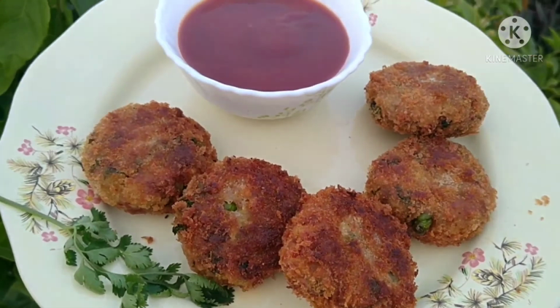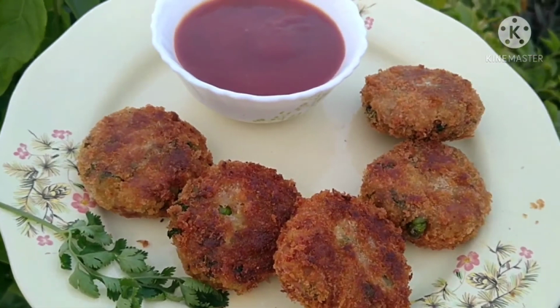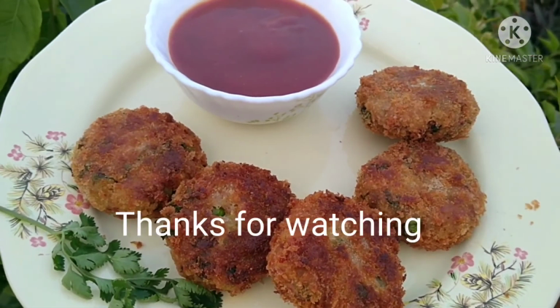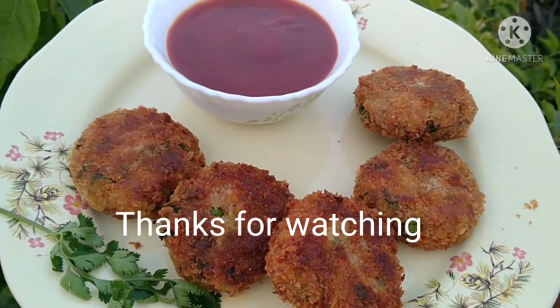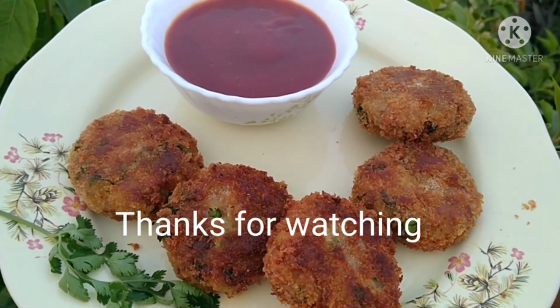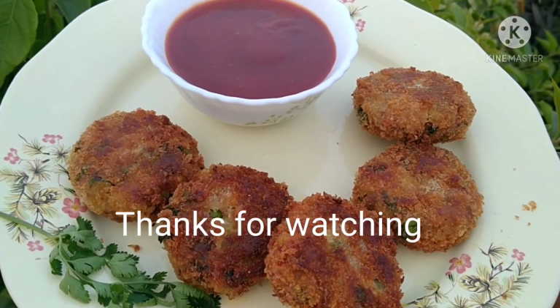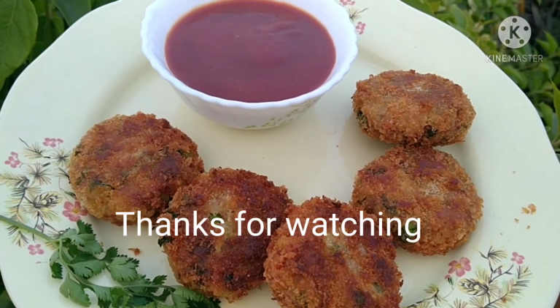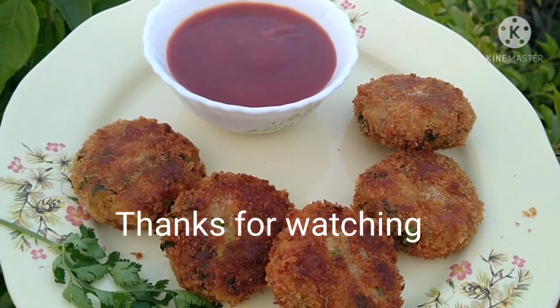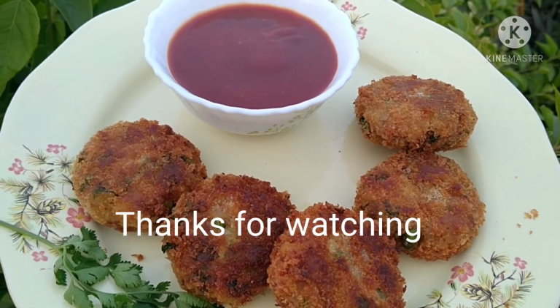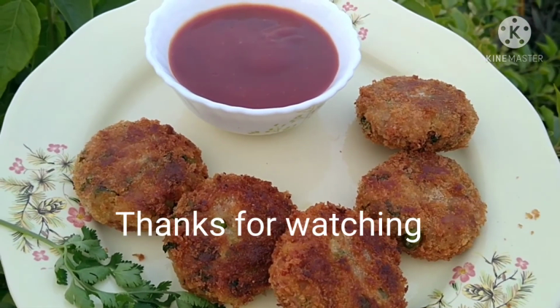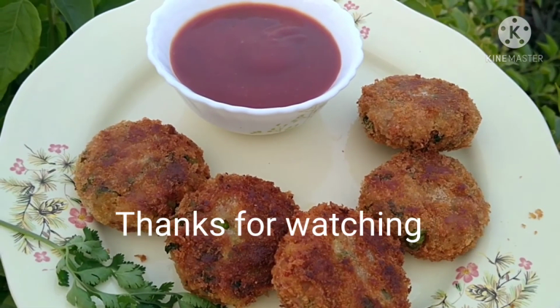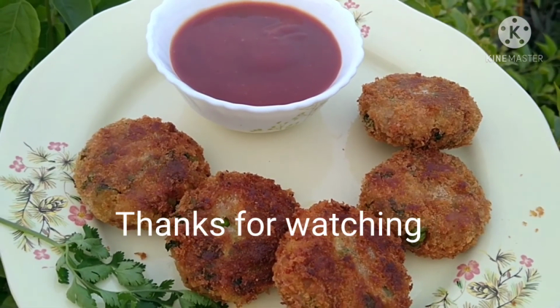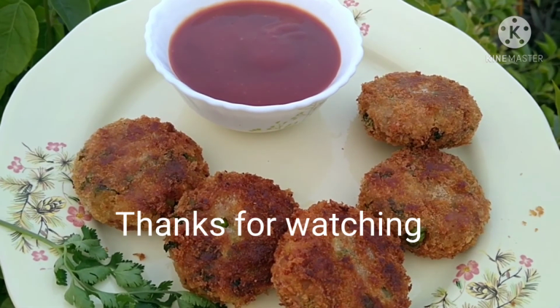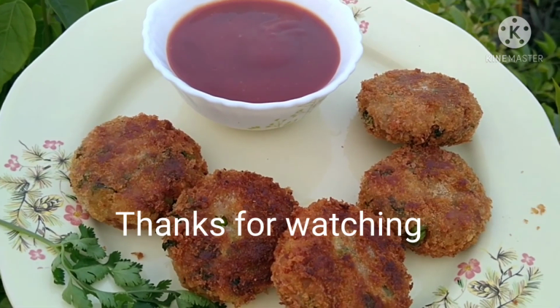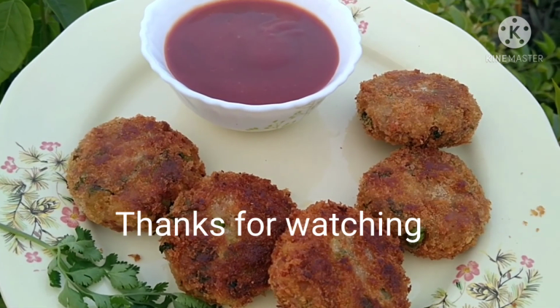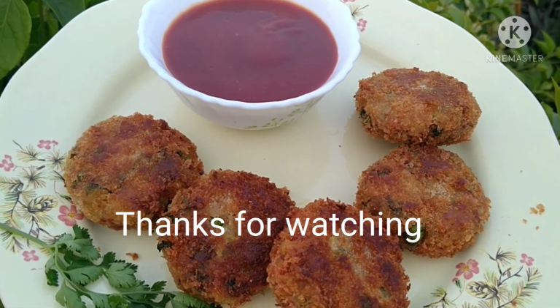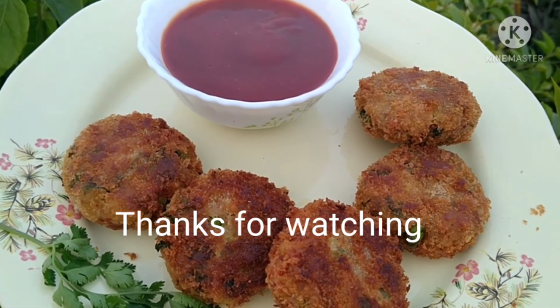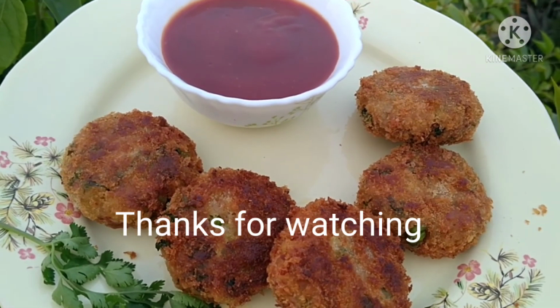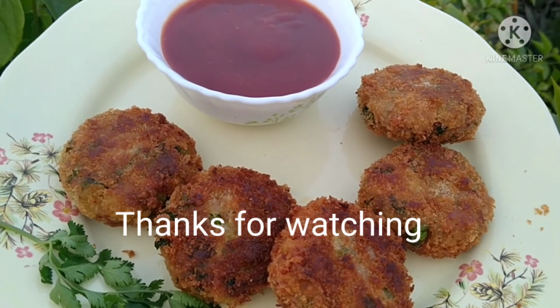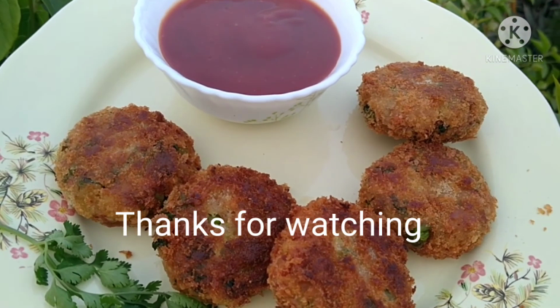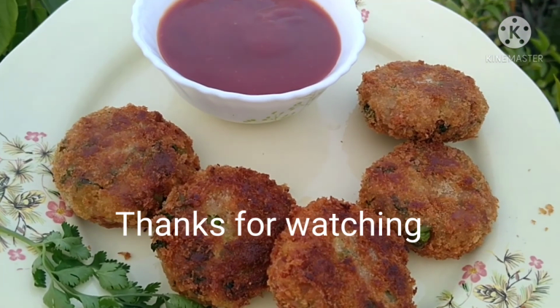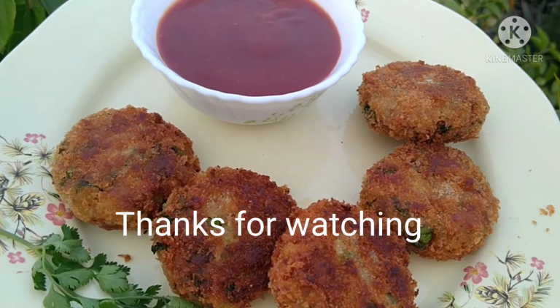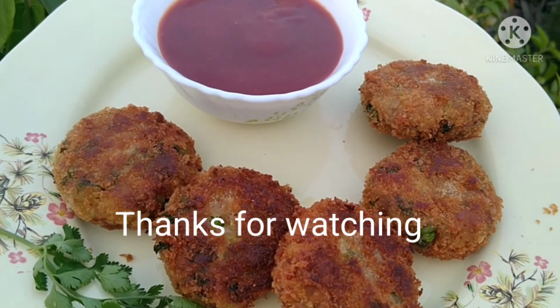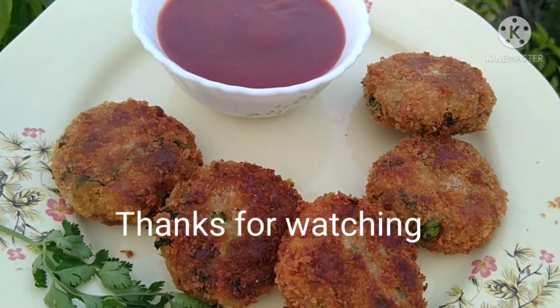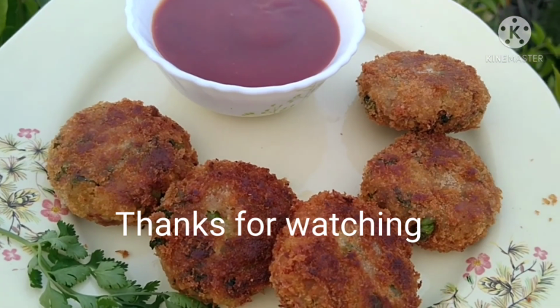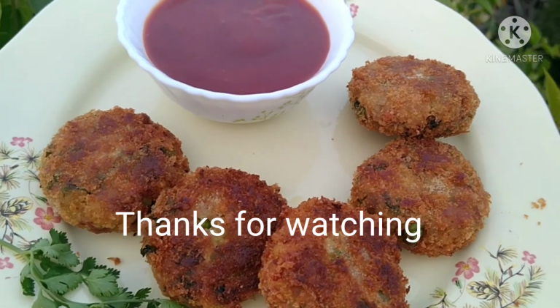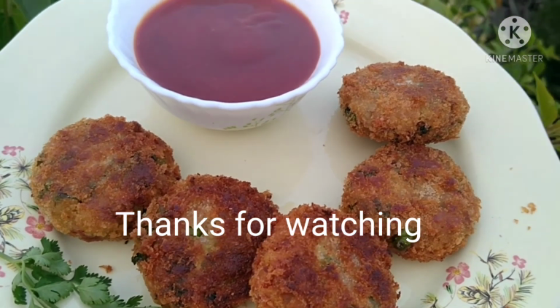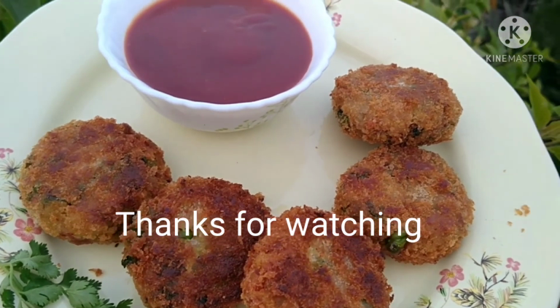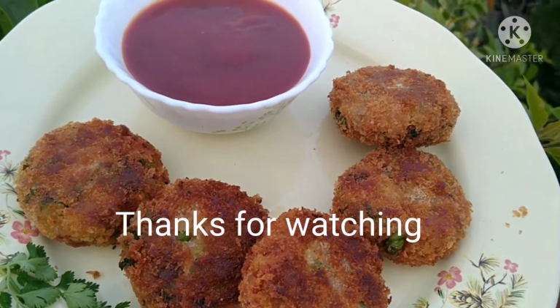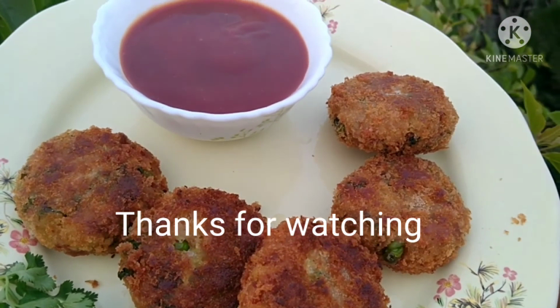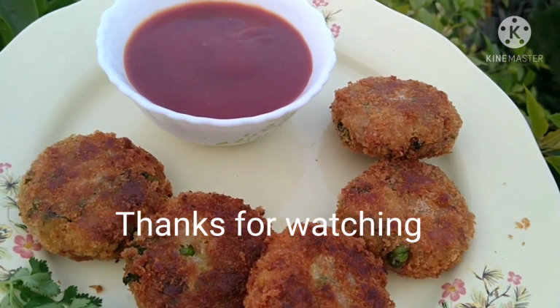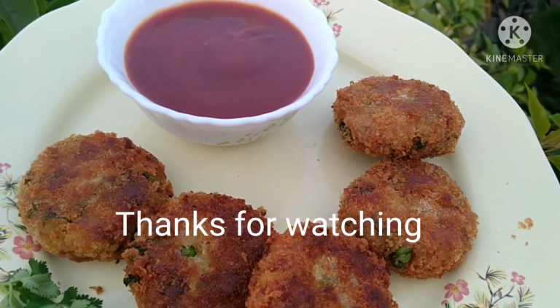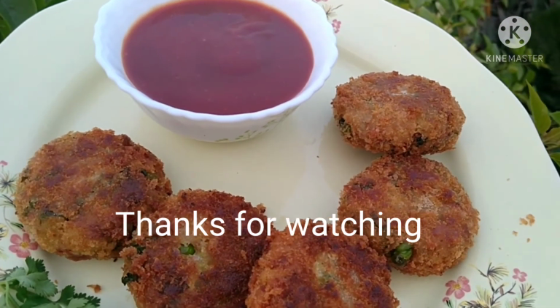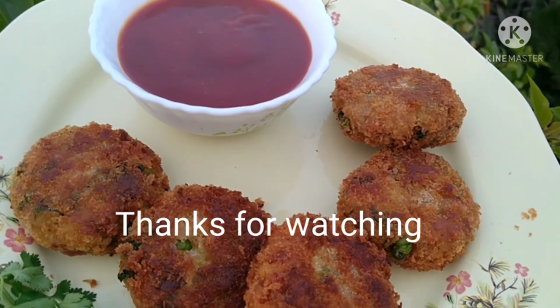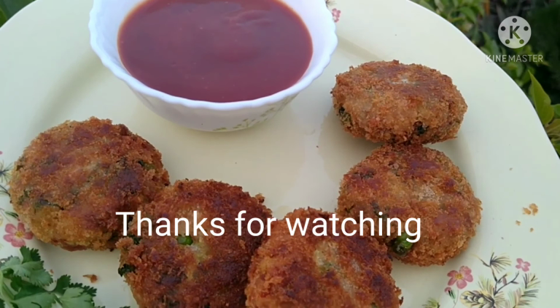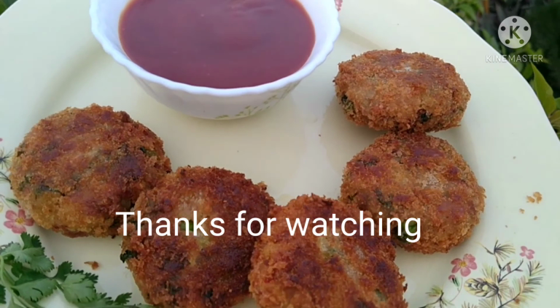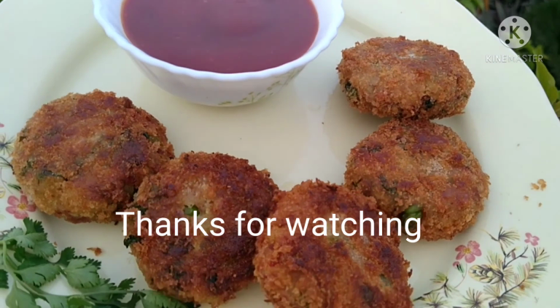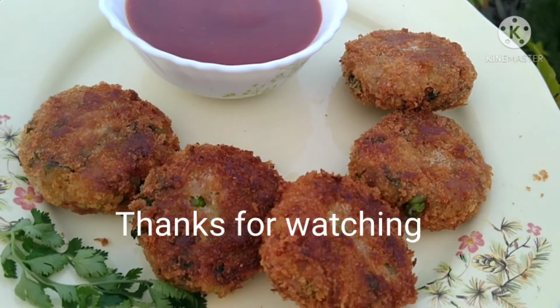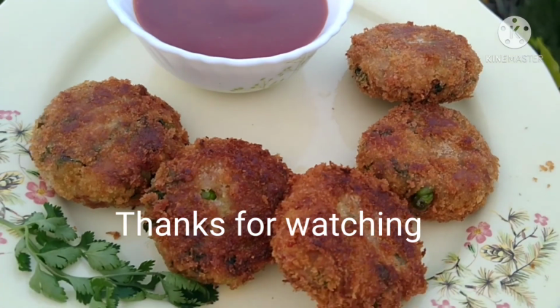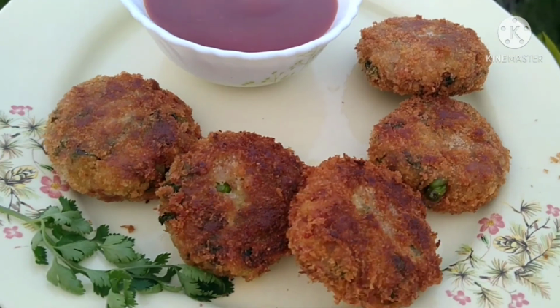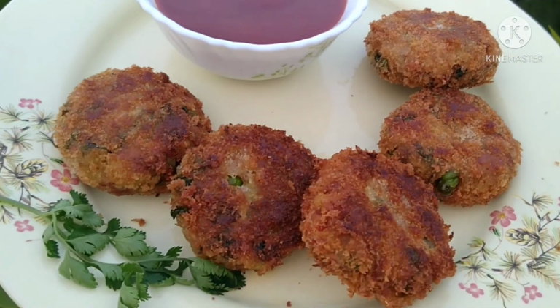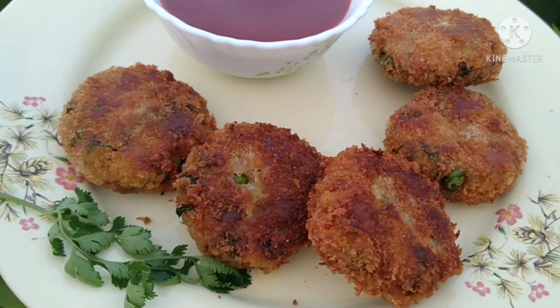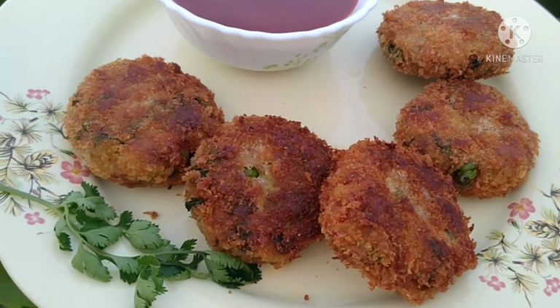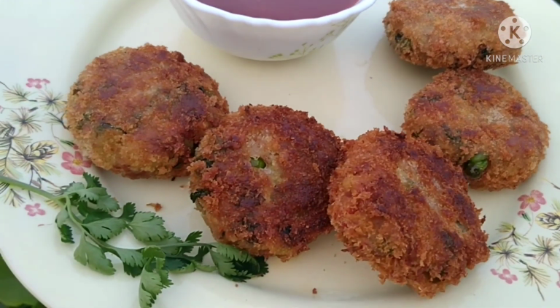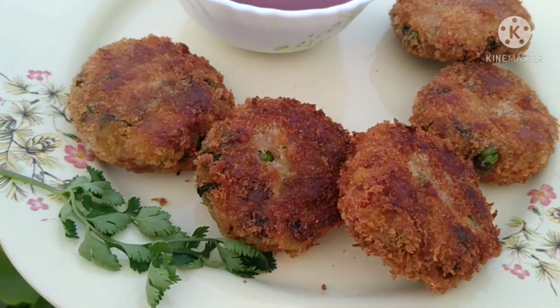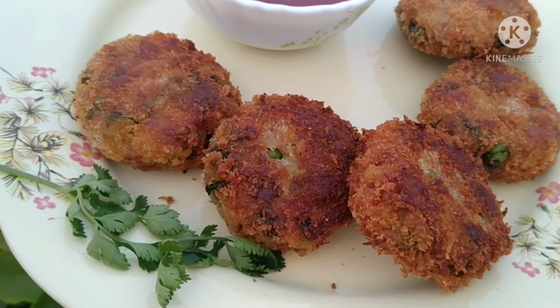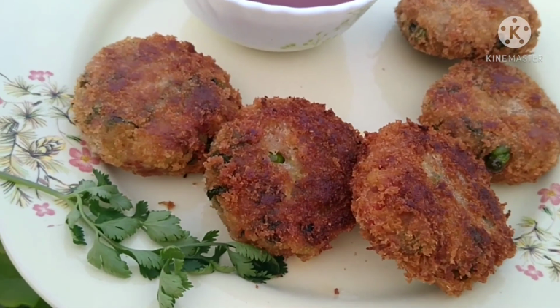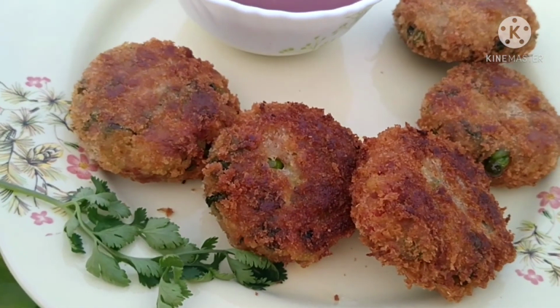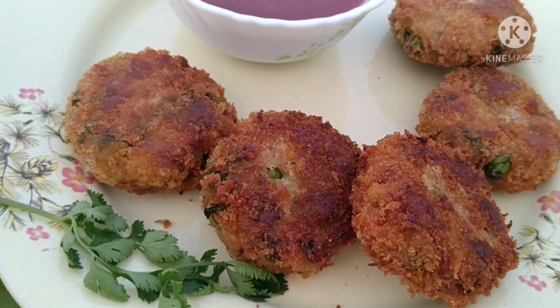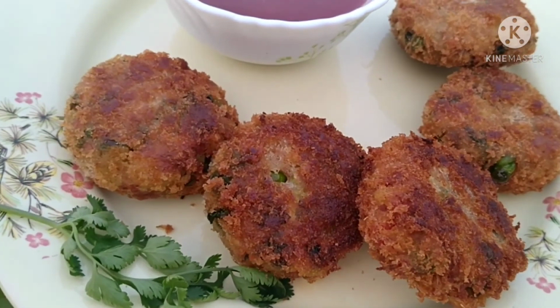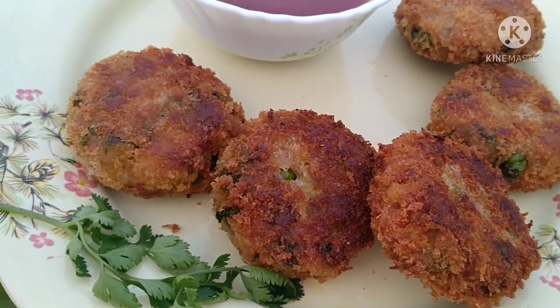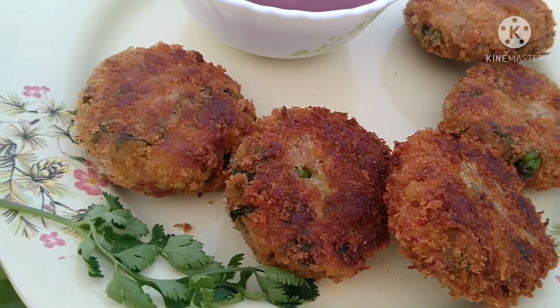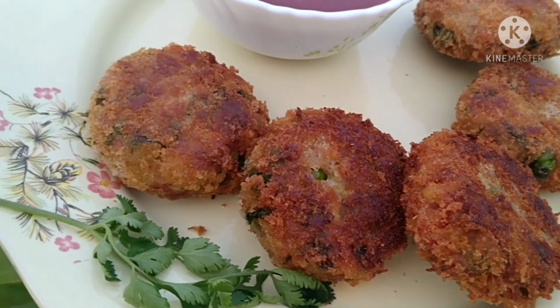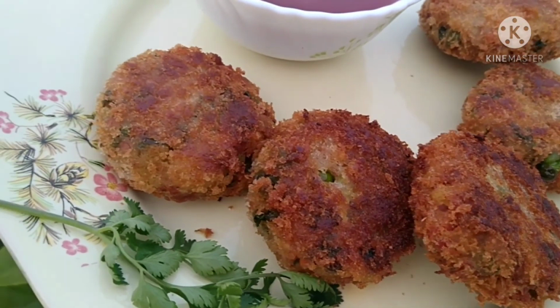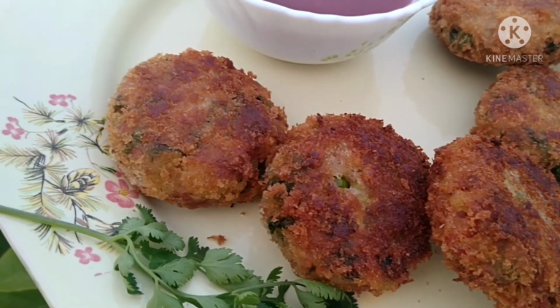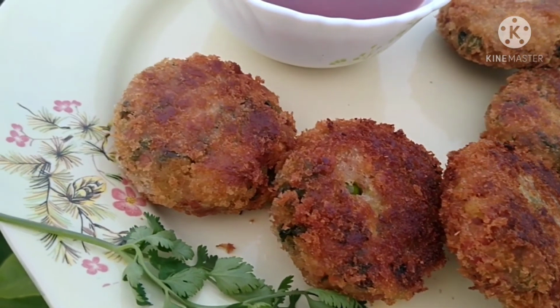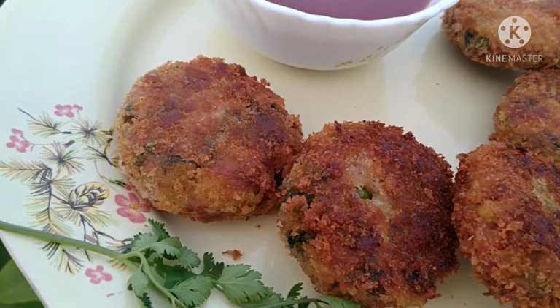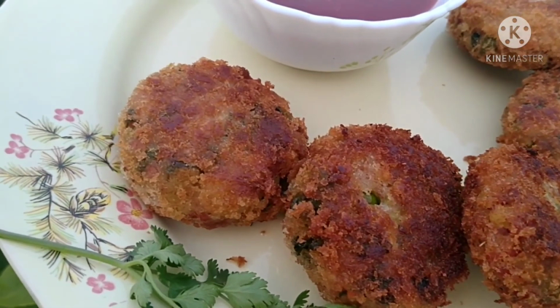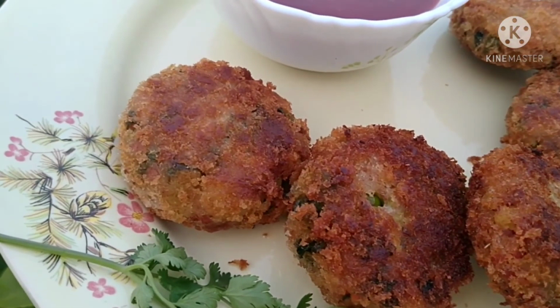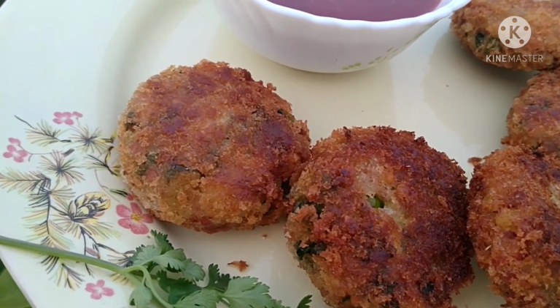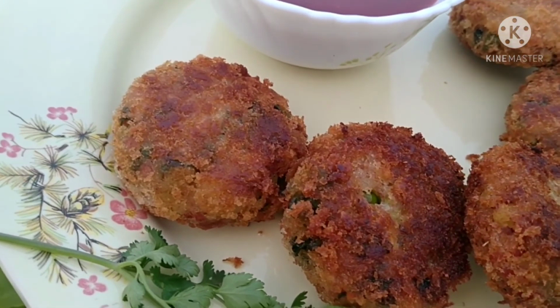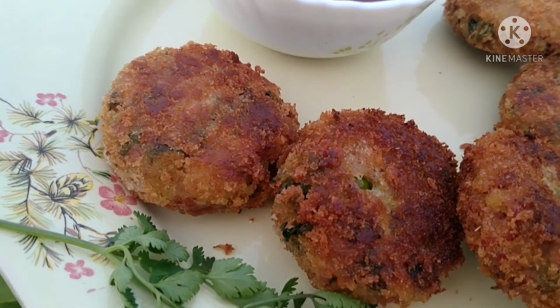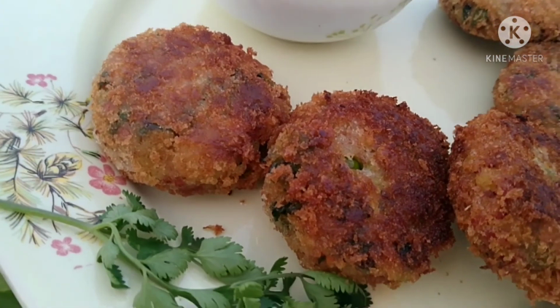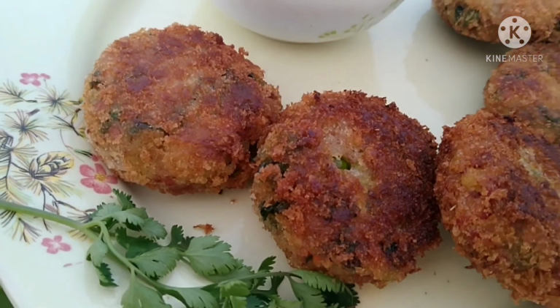Now friends, we are ready. Cut the vegetables and try it again. See you in another video. Bye bye!